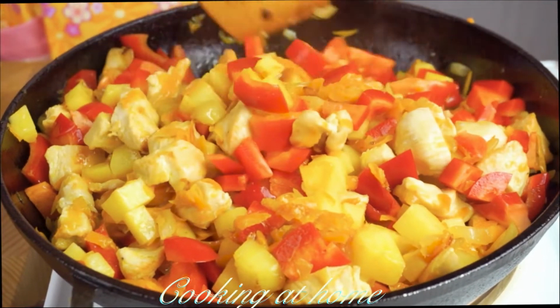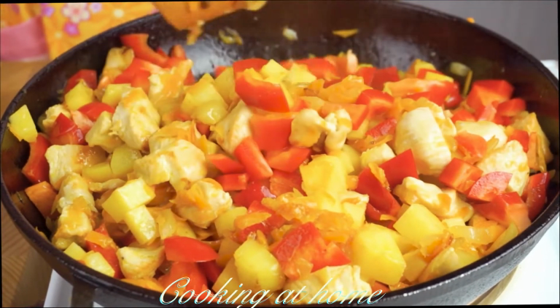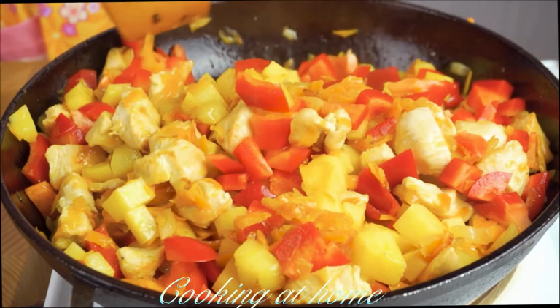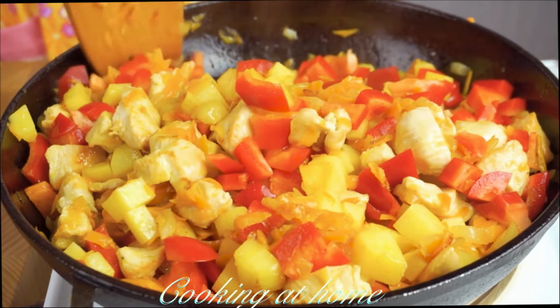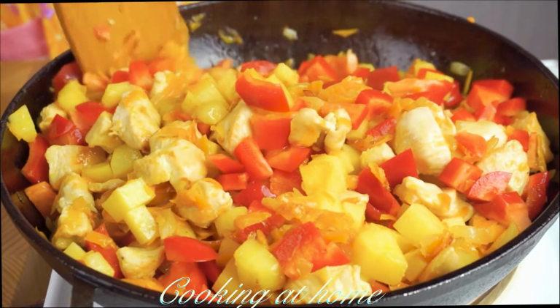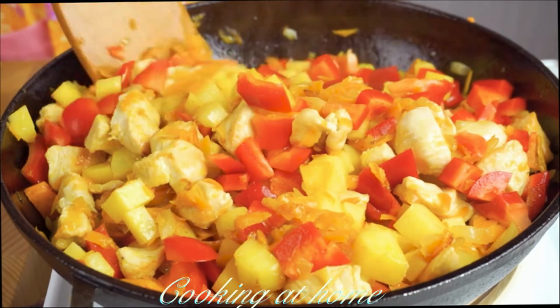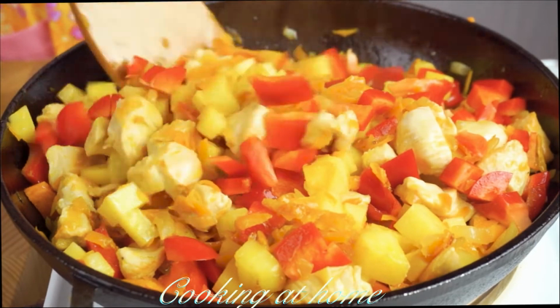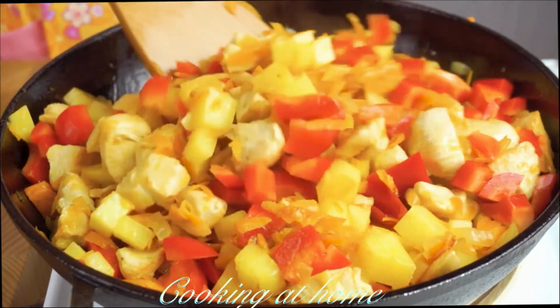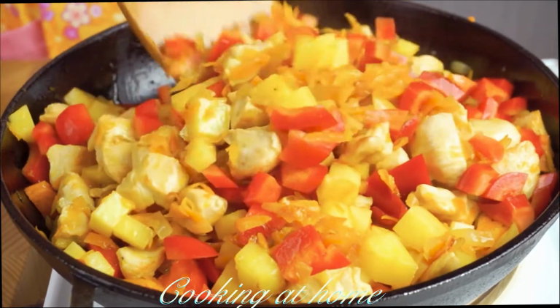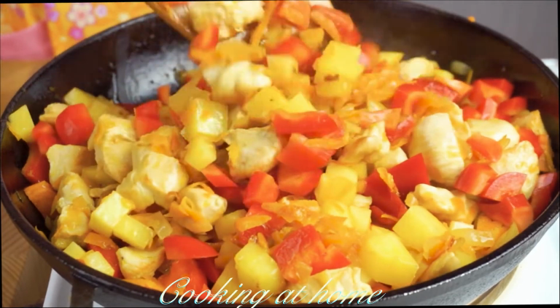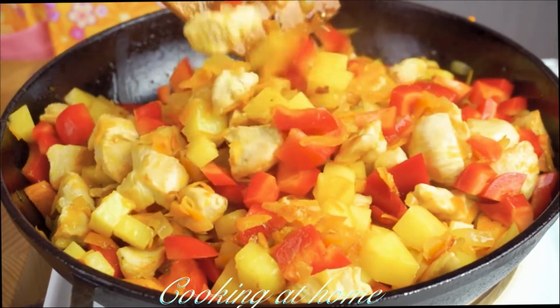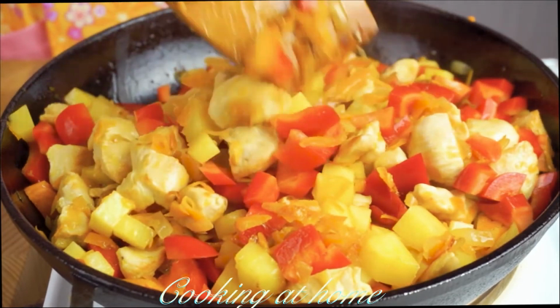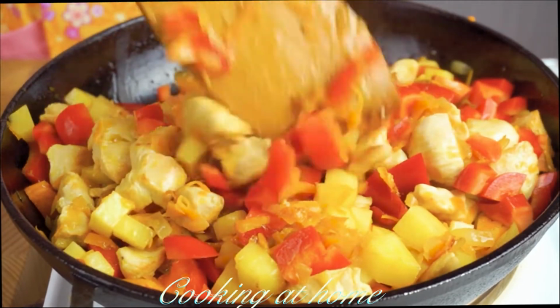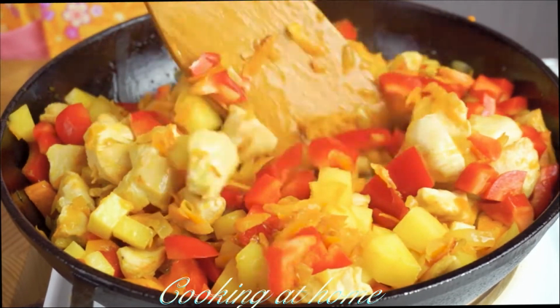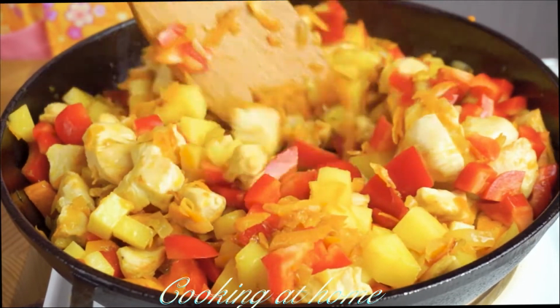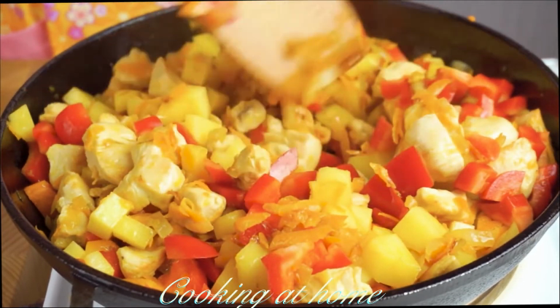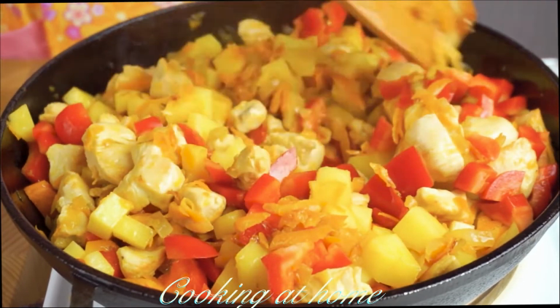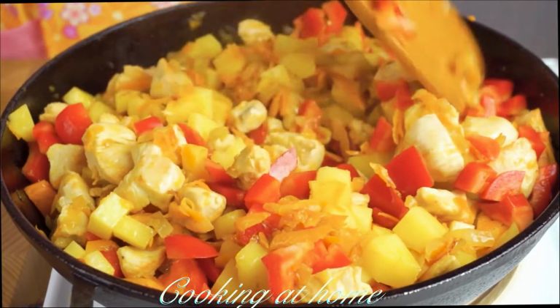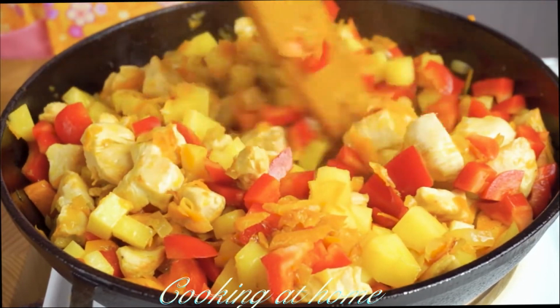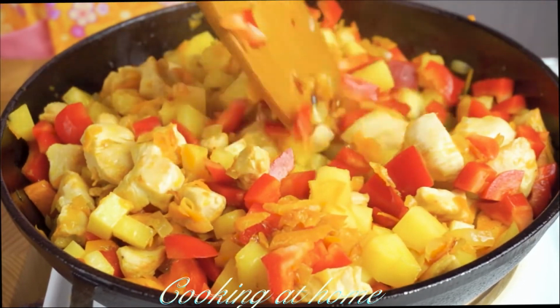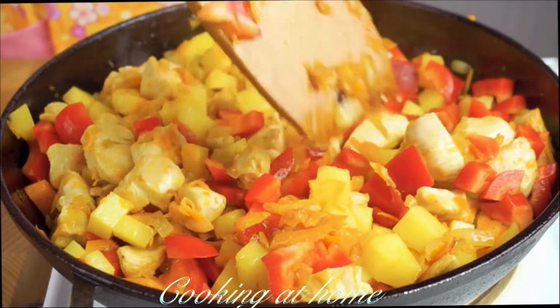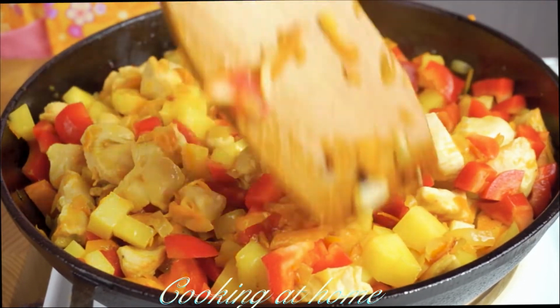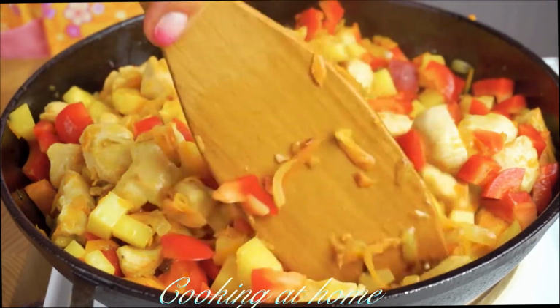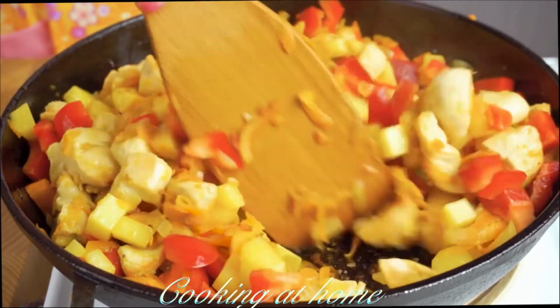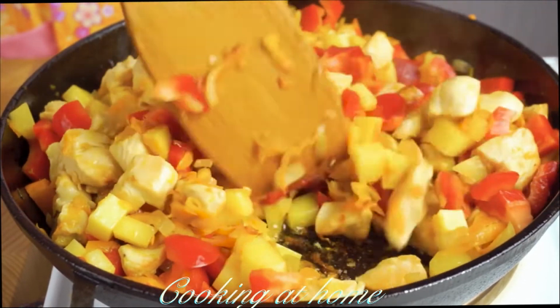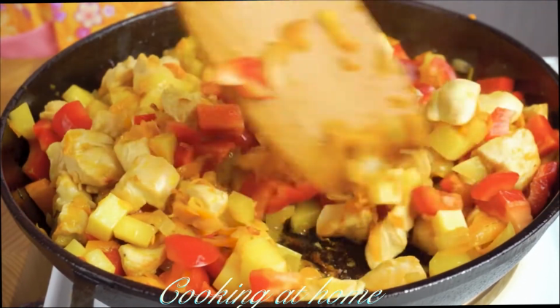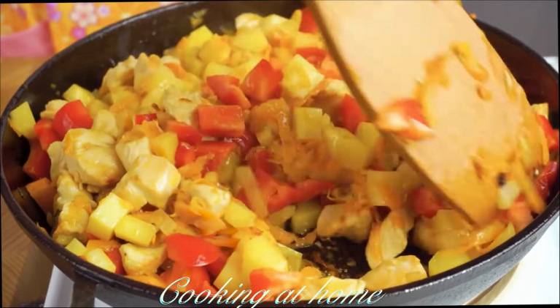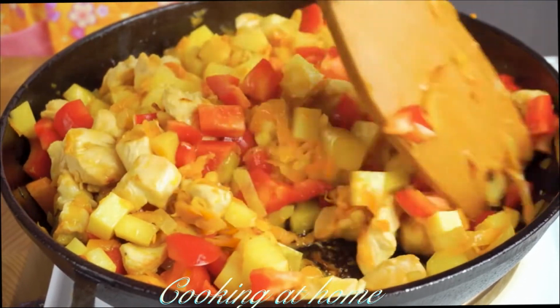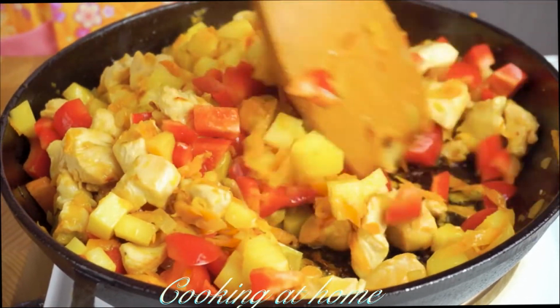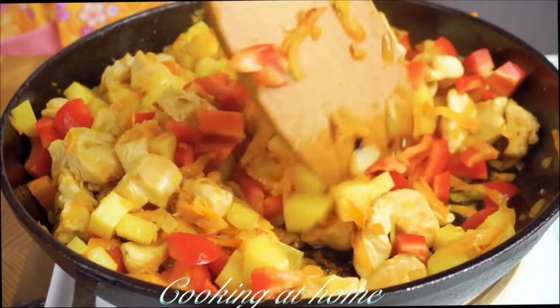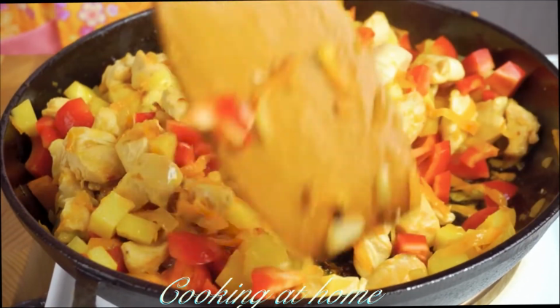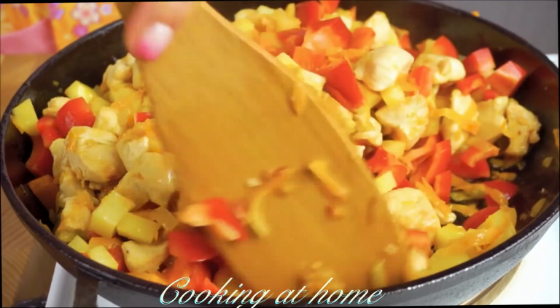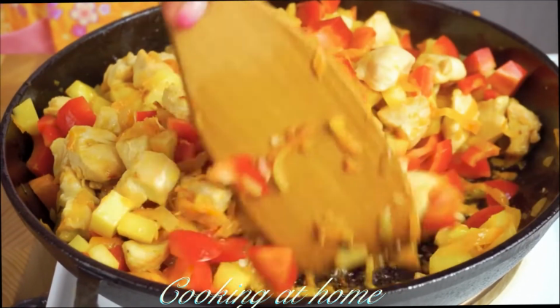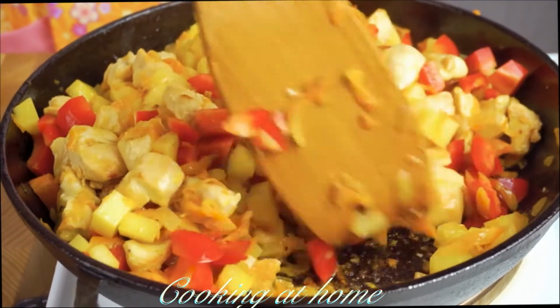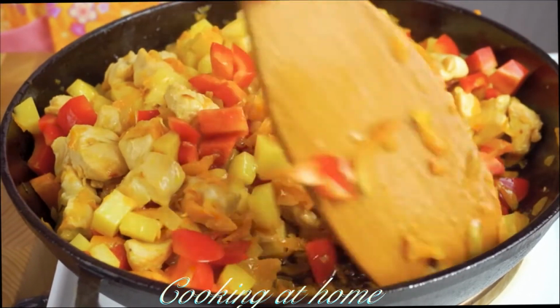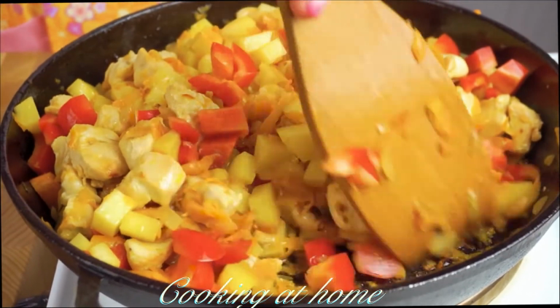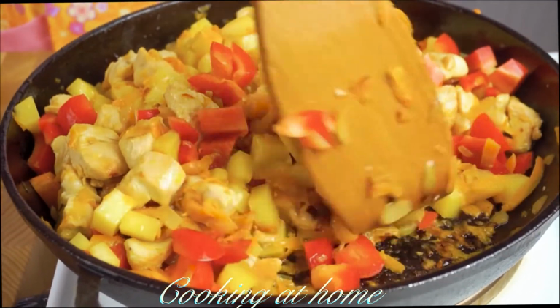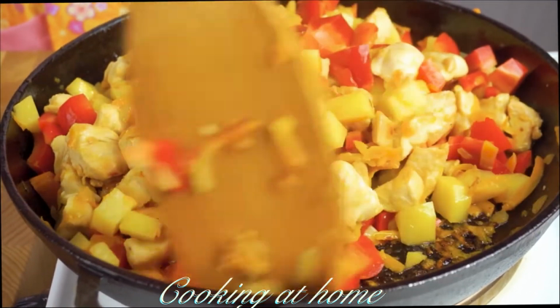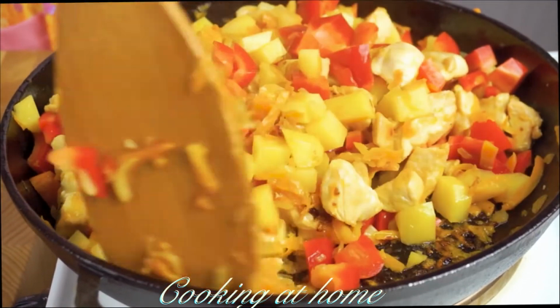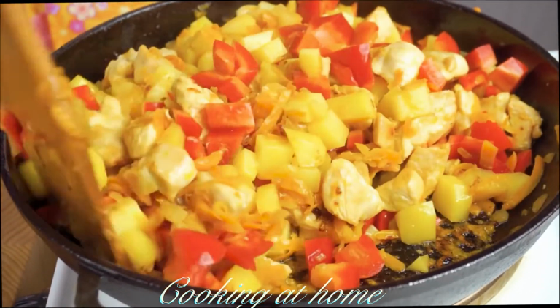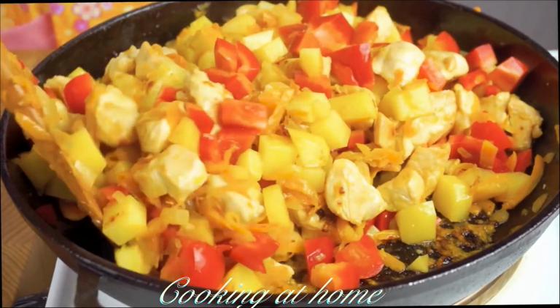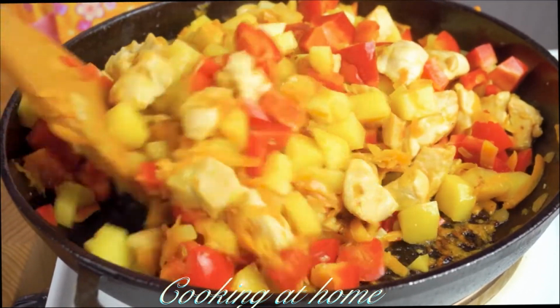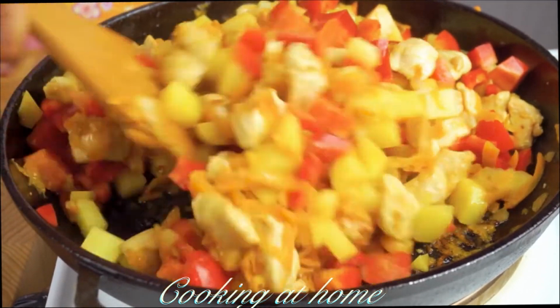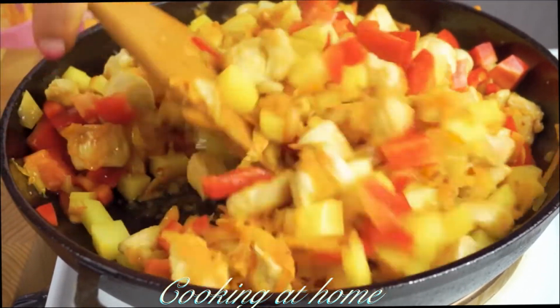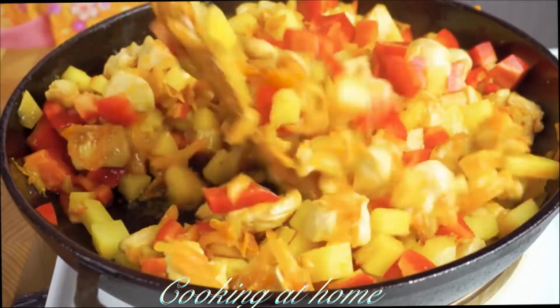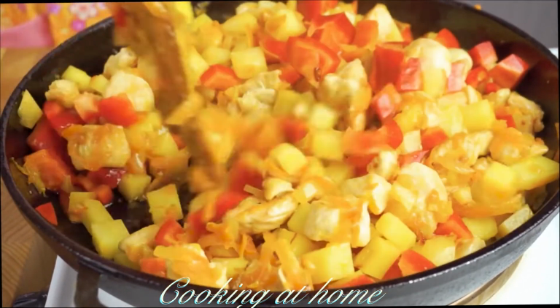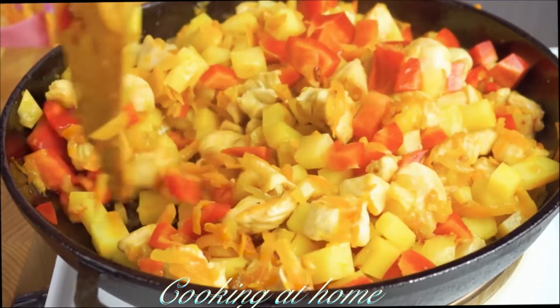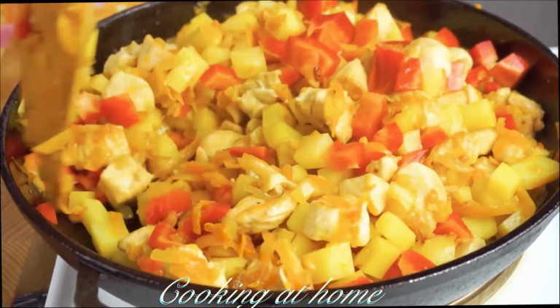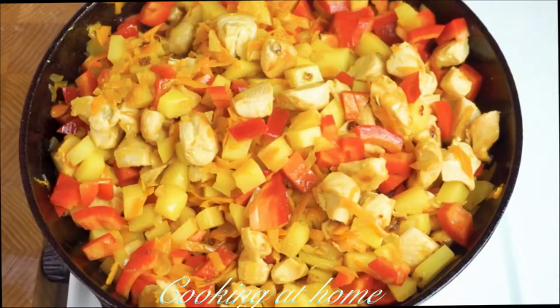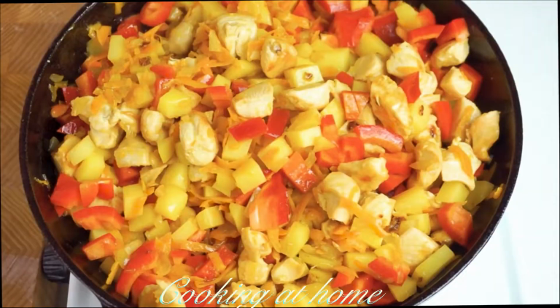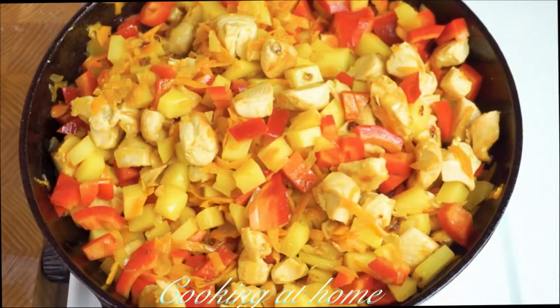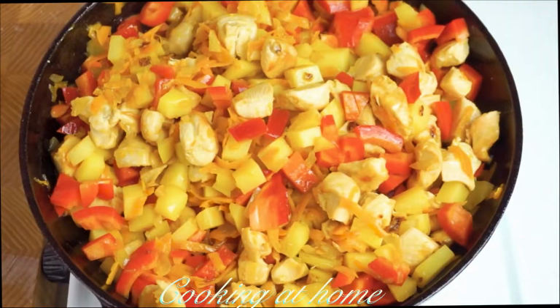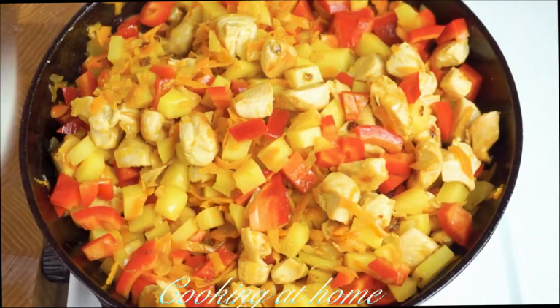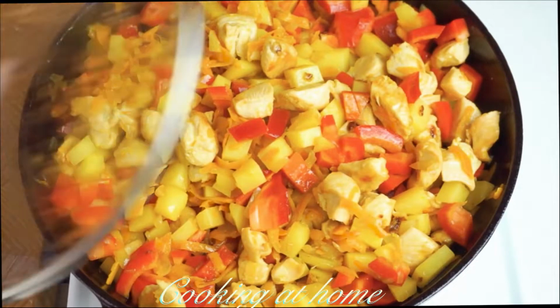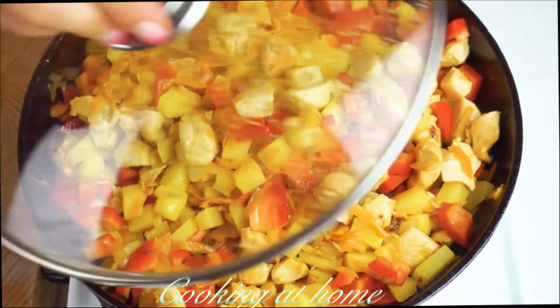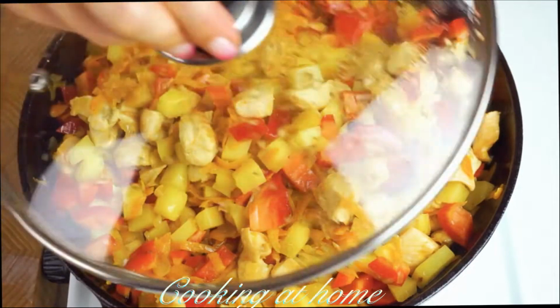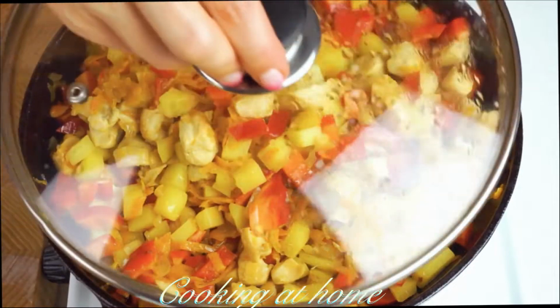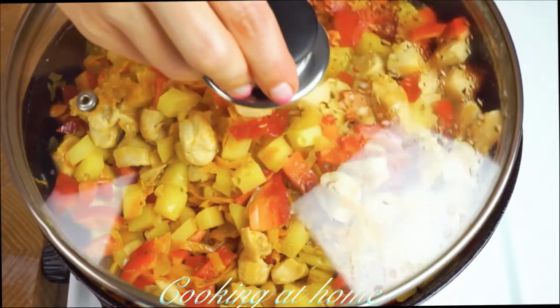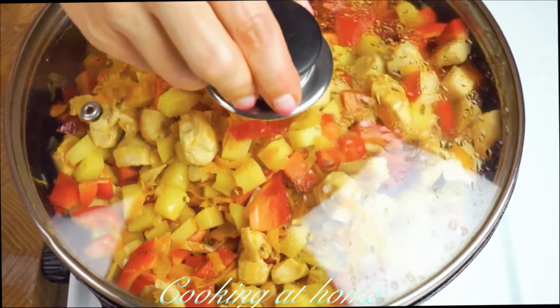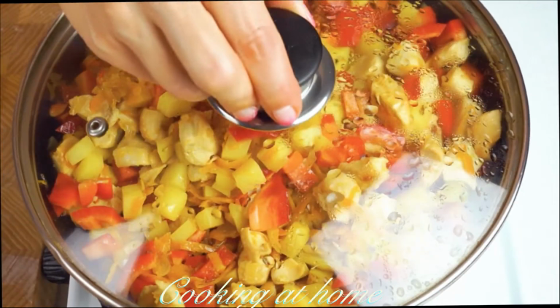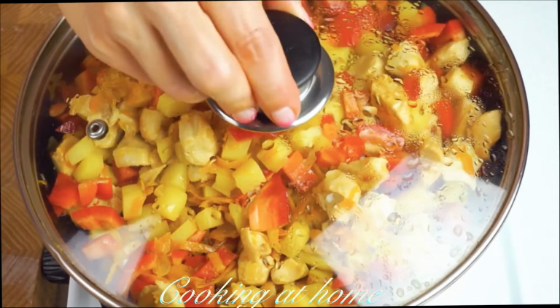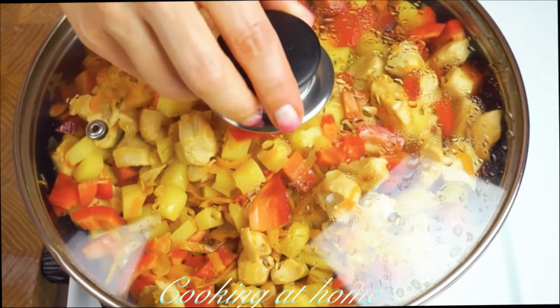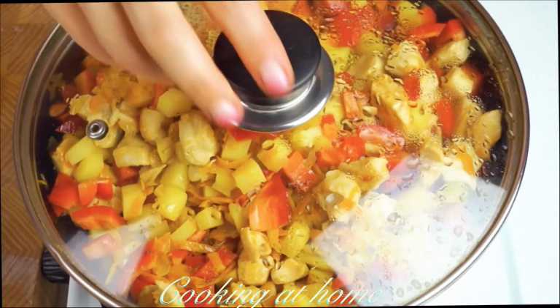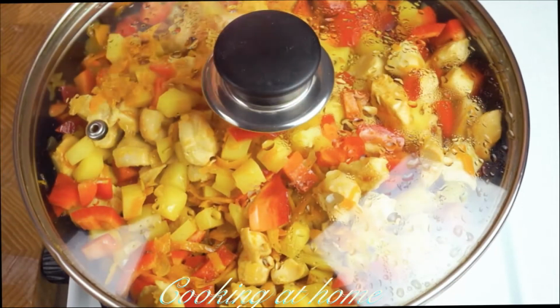Close it with a lid and cook on low heat for another 10 minutes until it's all prepared. Meanwhile, let's prepare the dough for the pie.